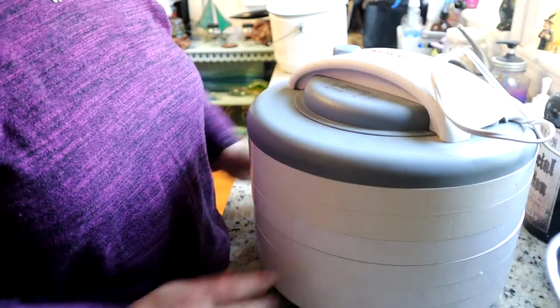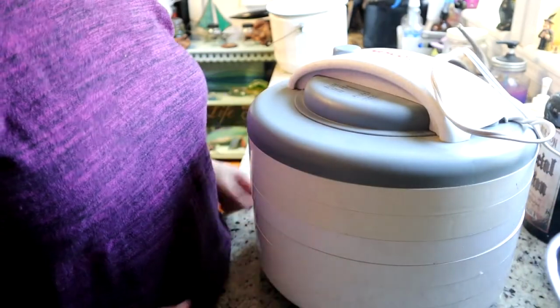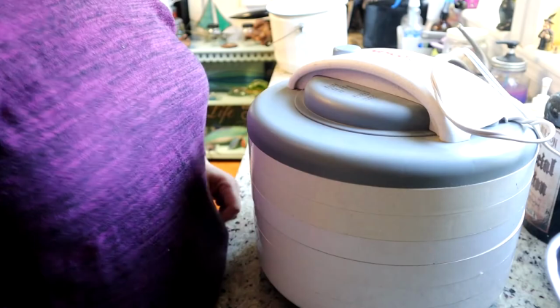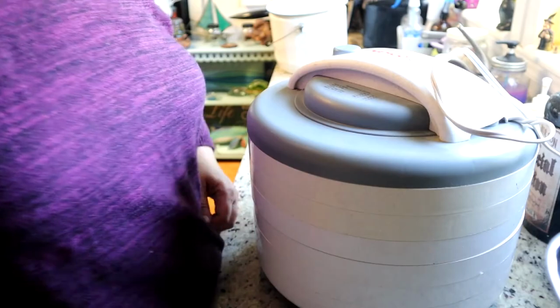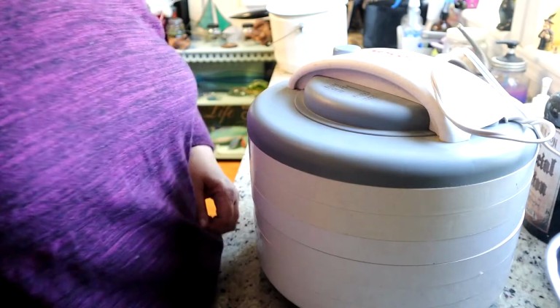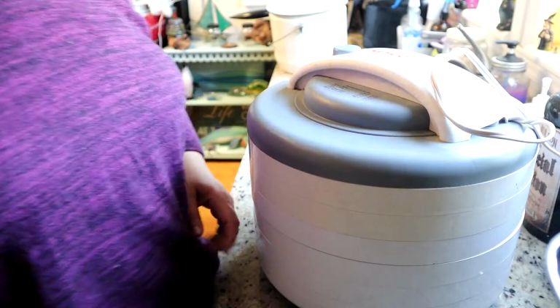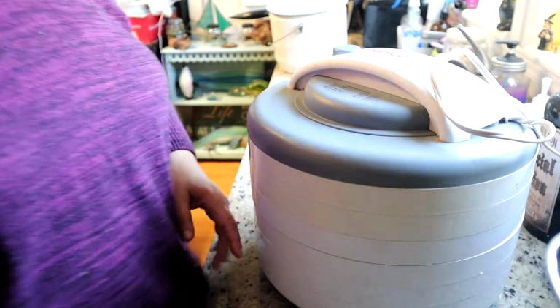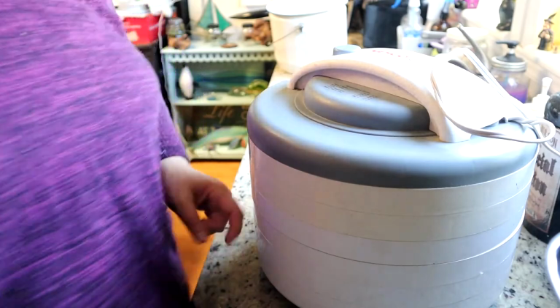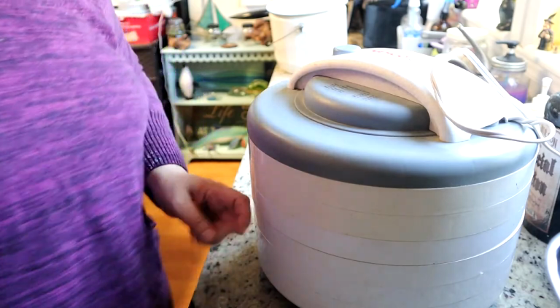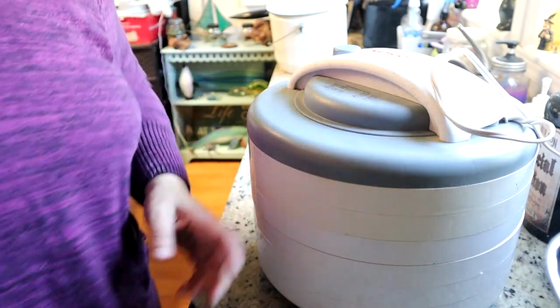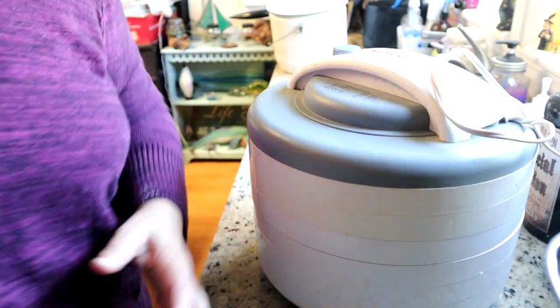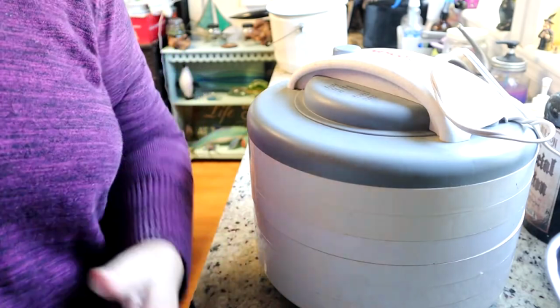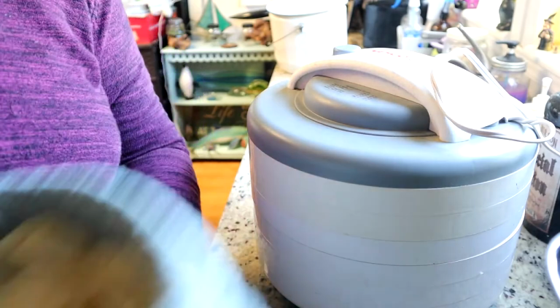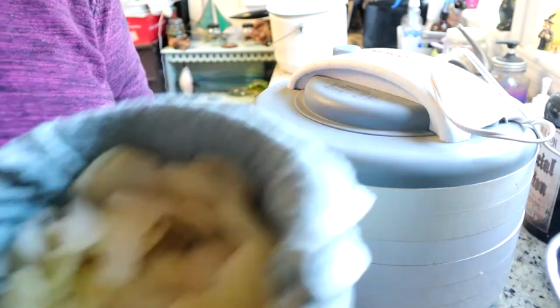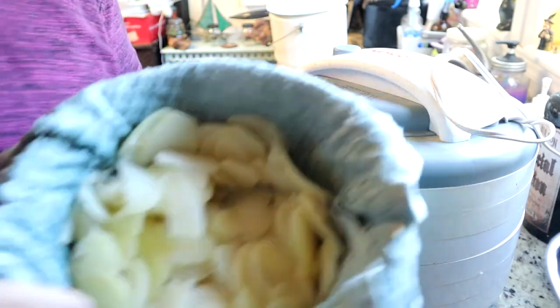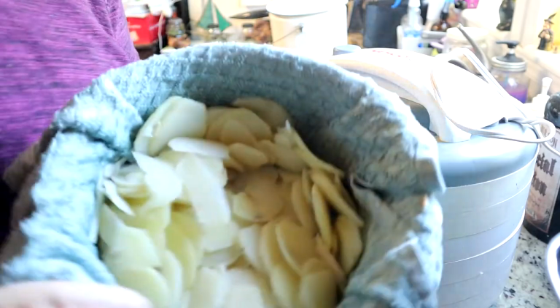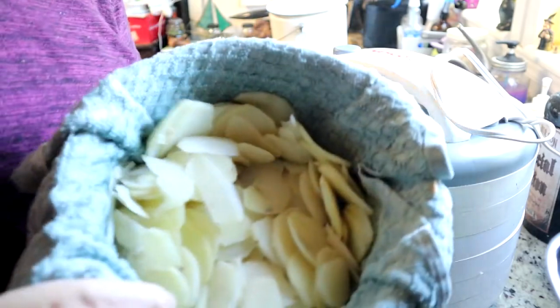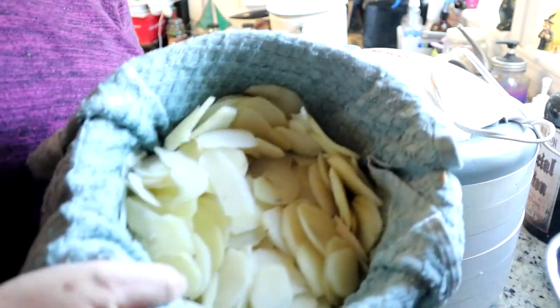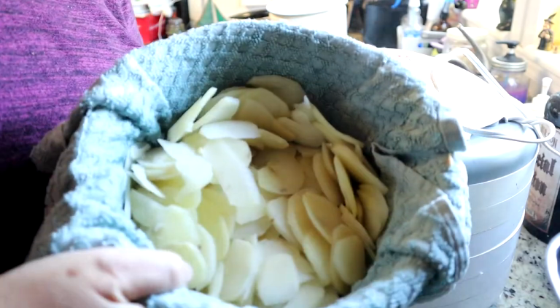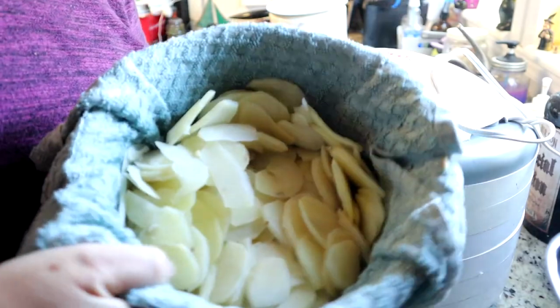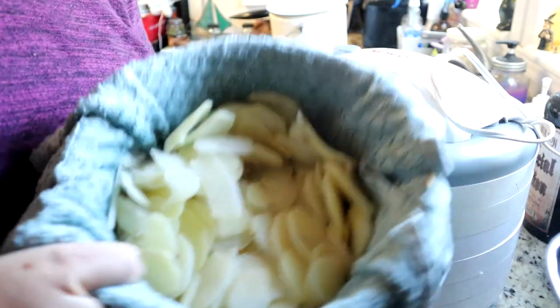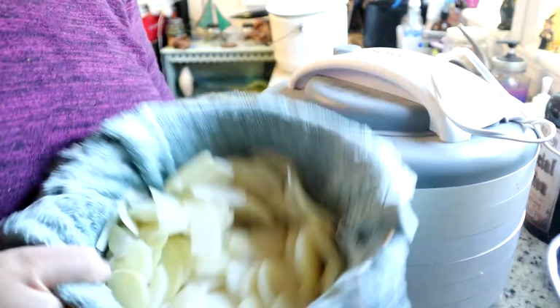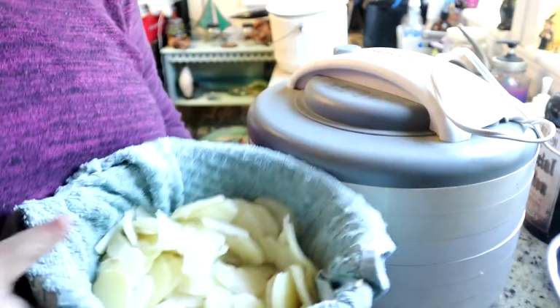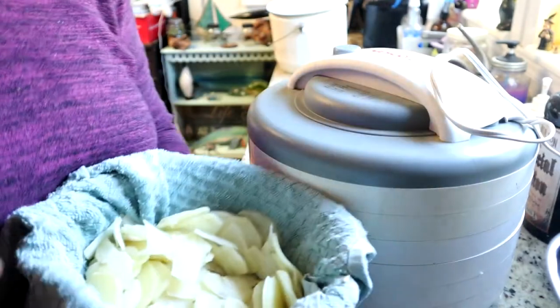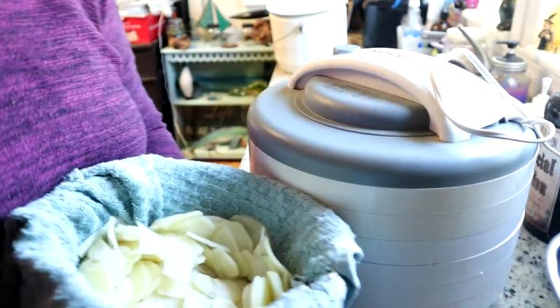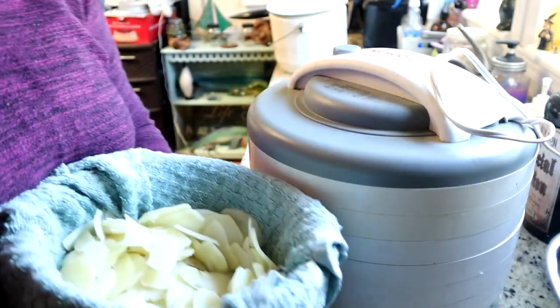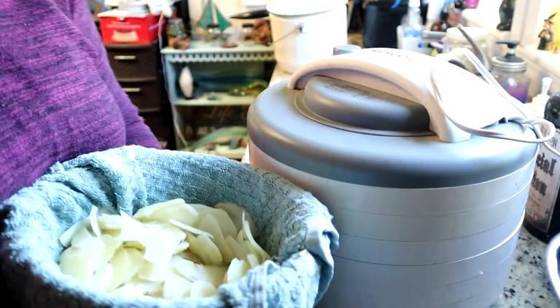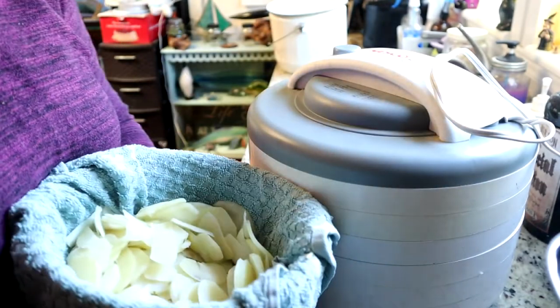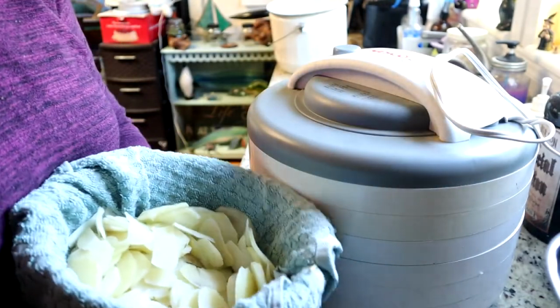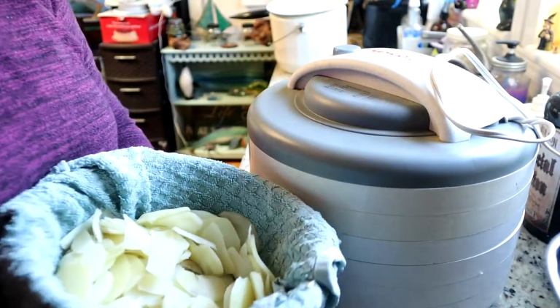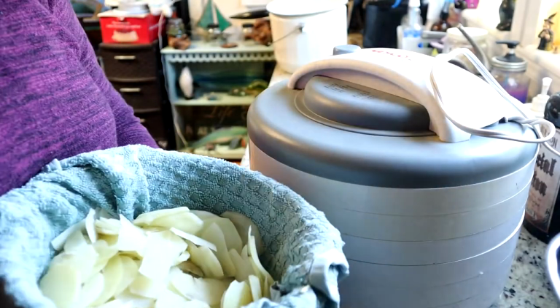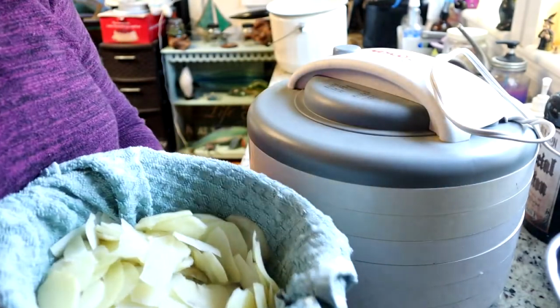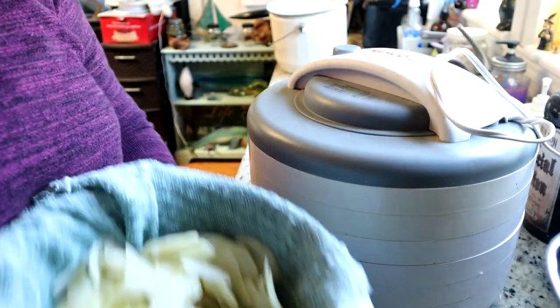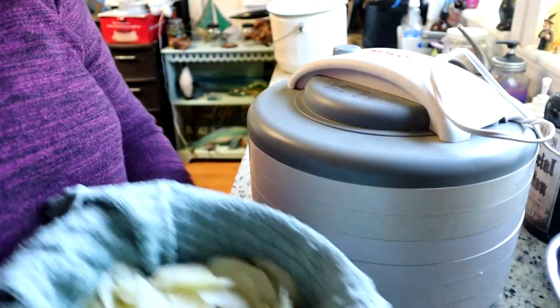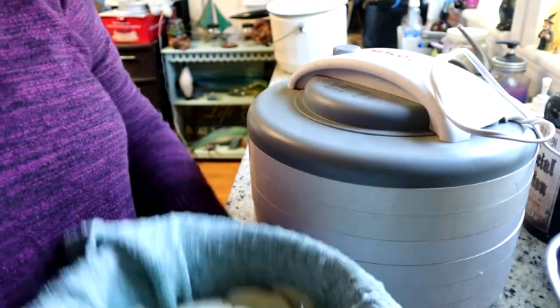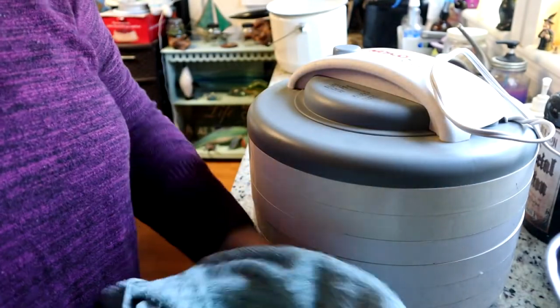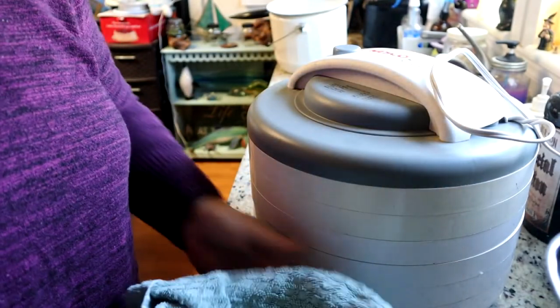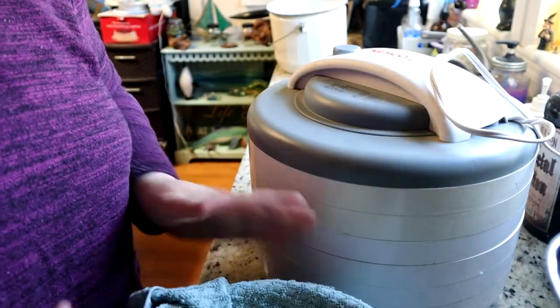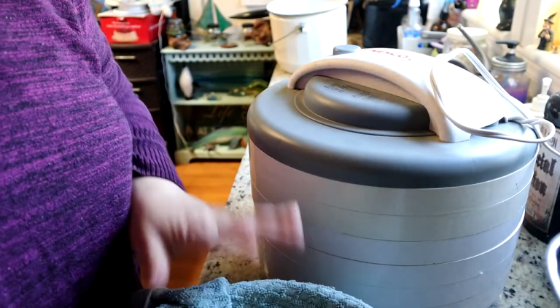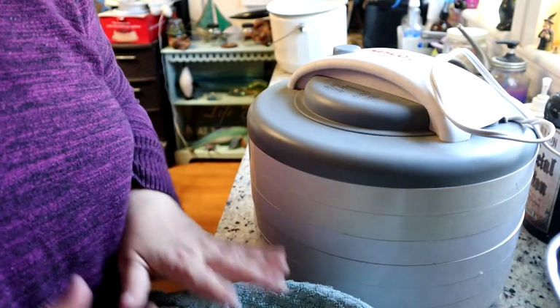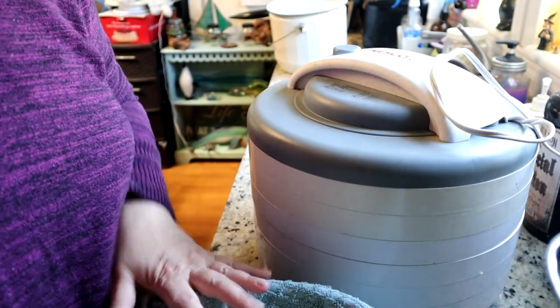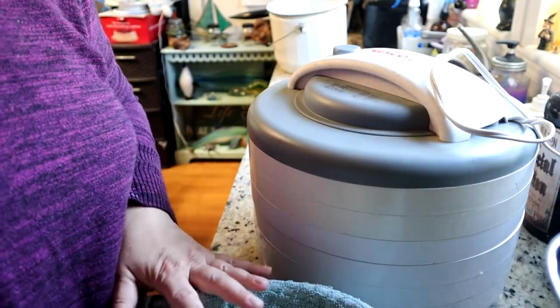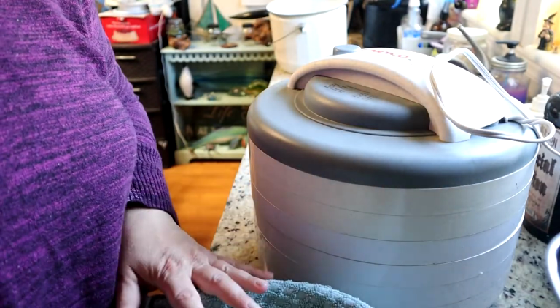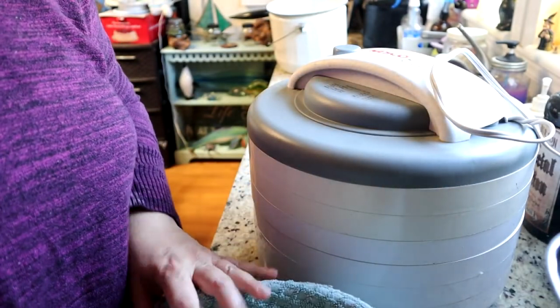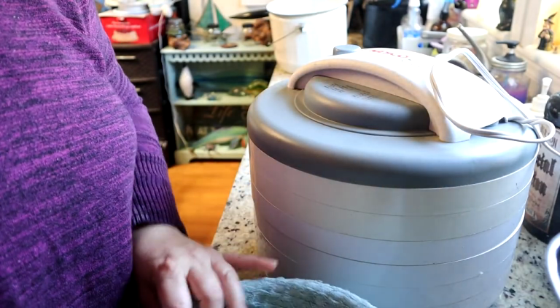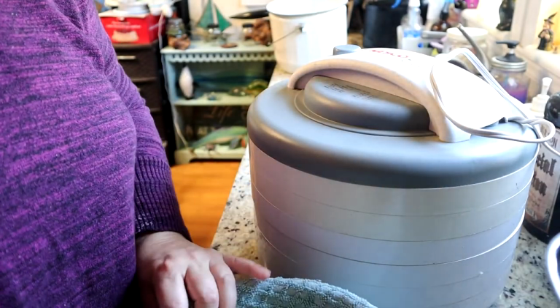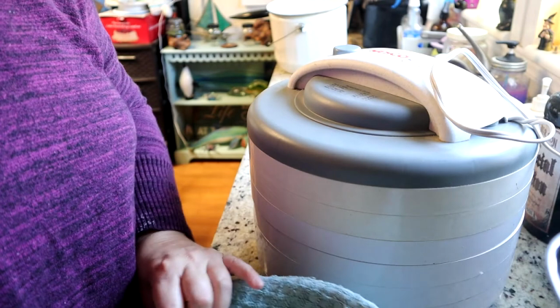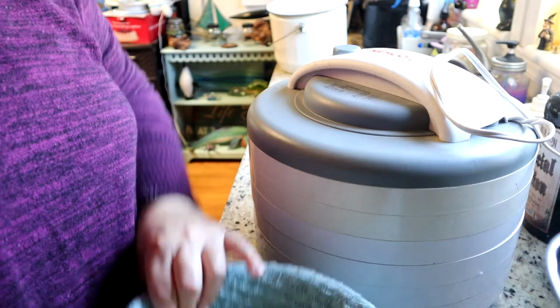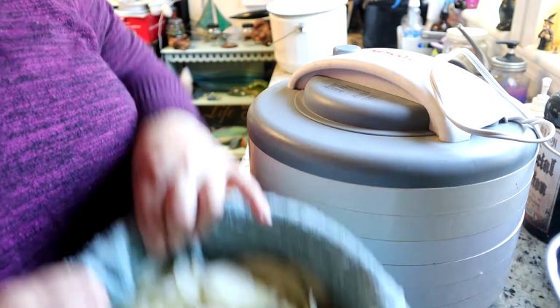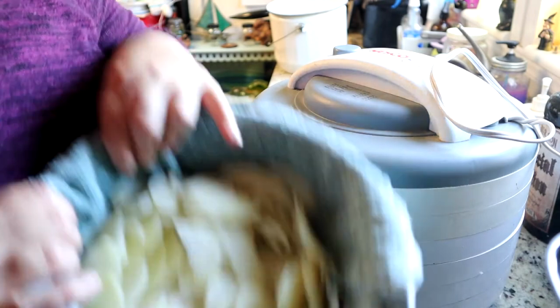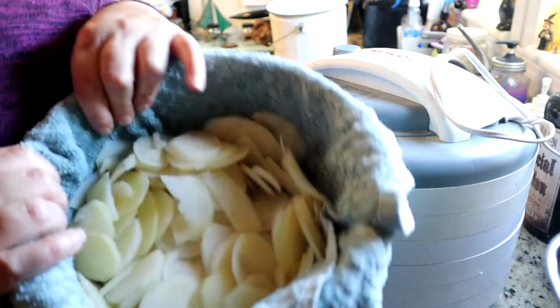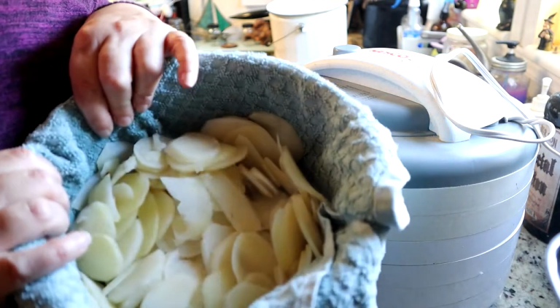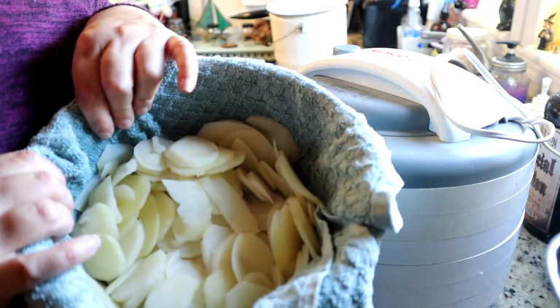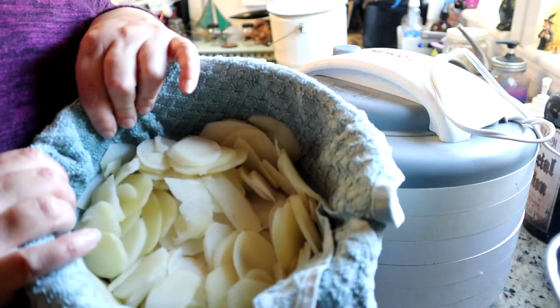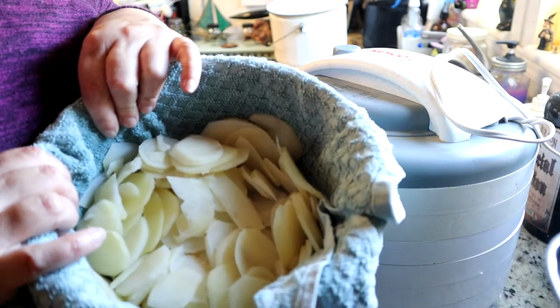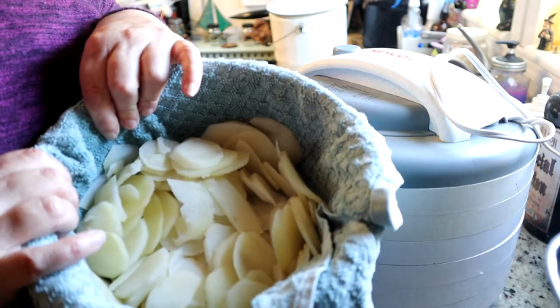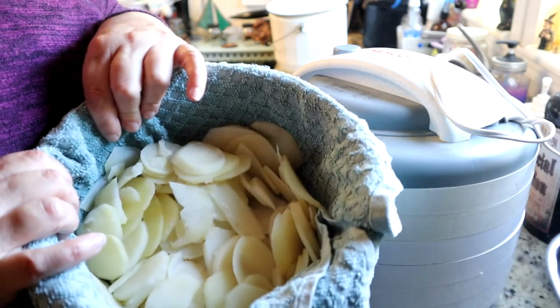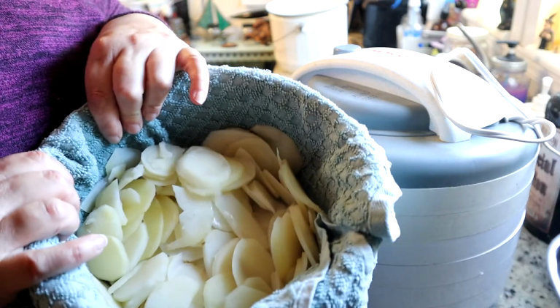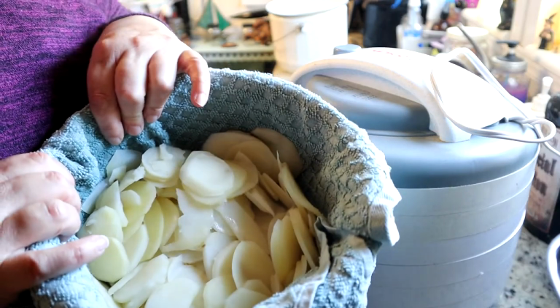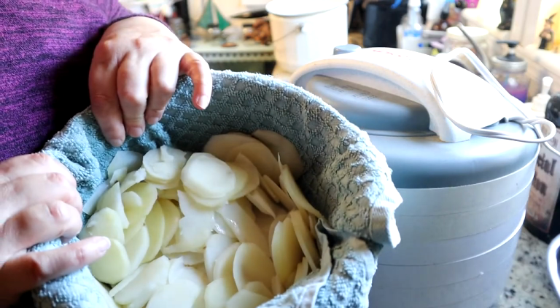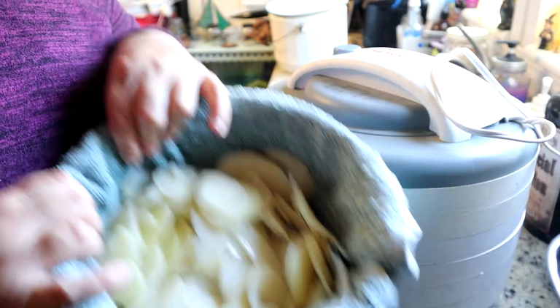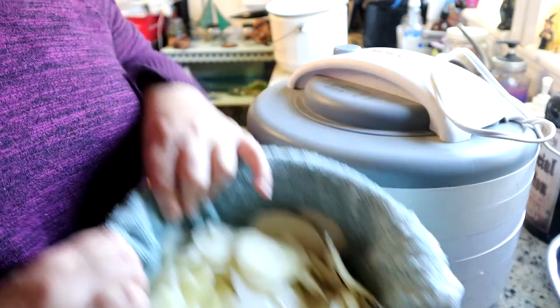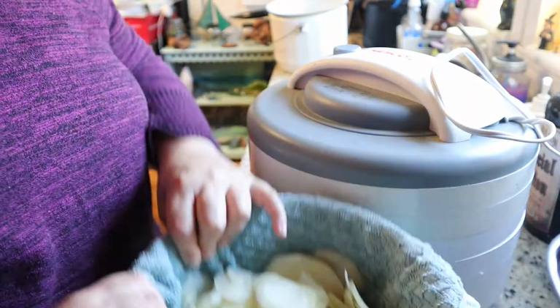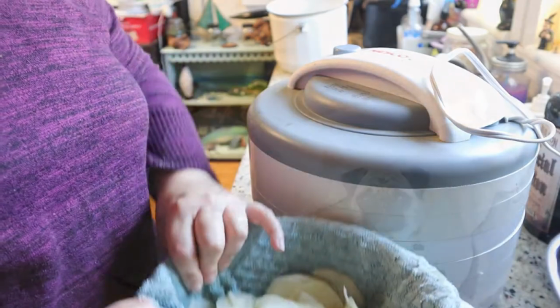We're going to set it to 135 and it takes between 8 to 12 hours for this to dry. And I still had a lot of potatoes left, so I'm going to finish boiling these up and just making mashed potatoes with them.